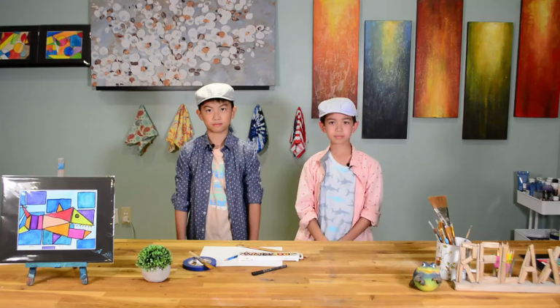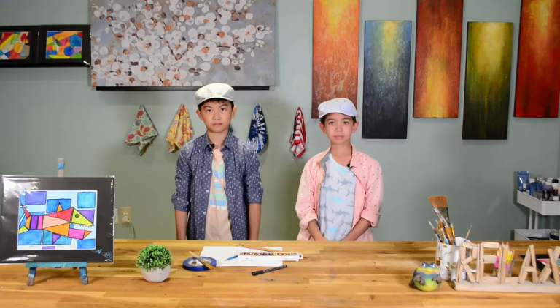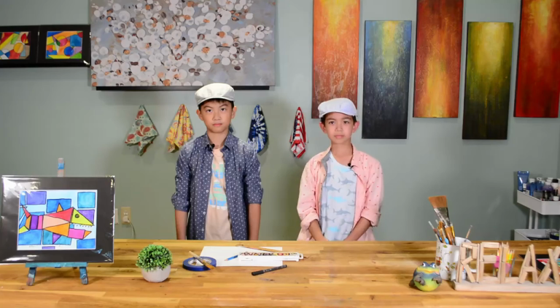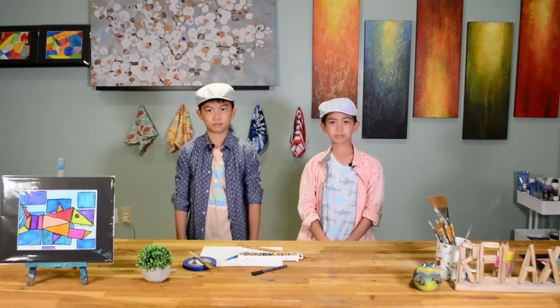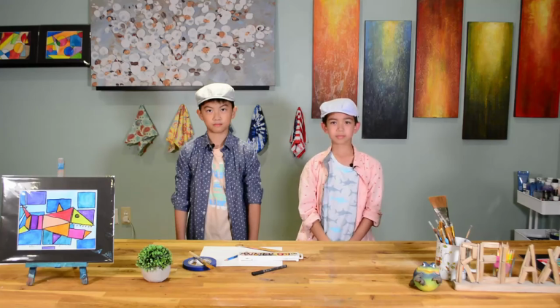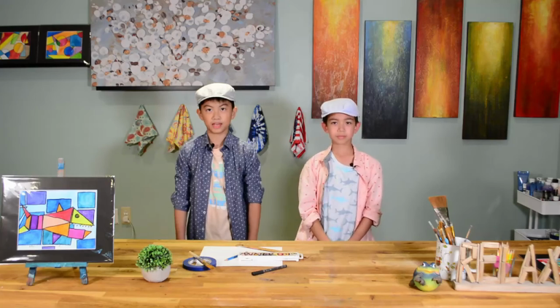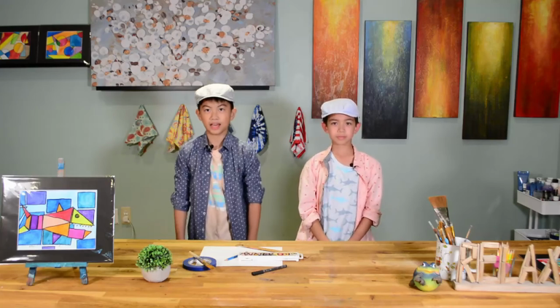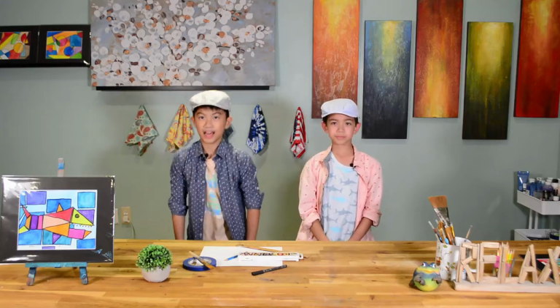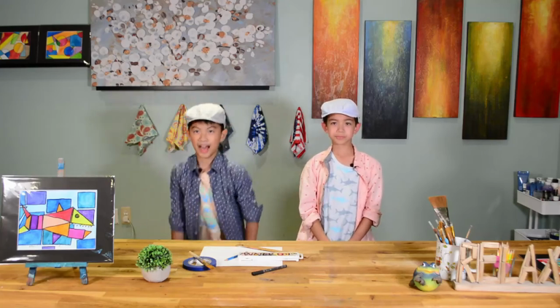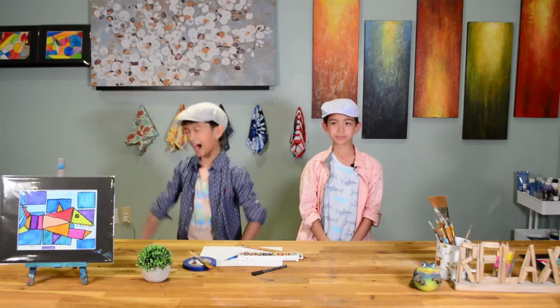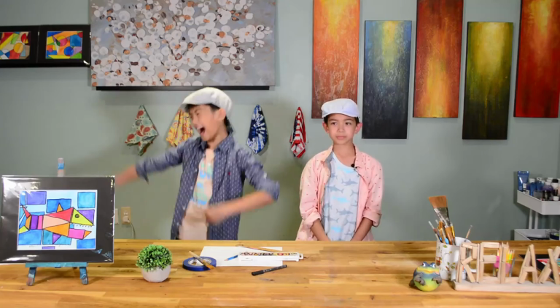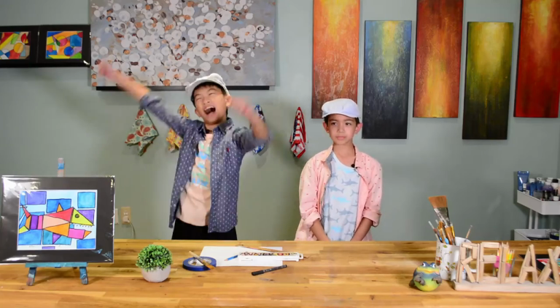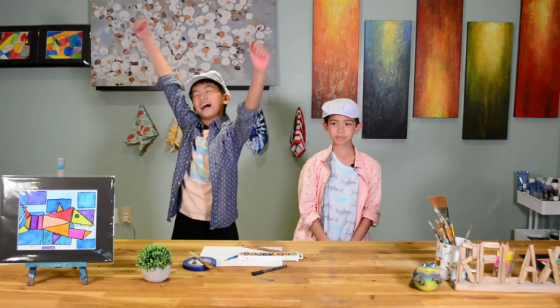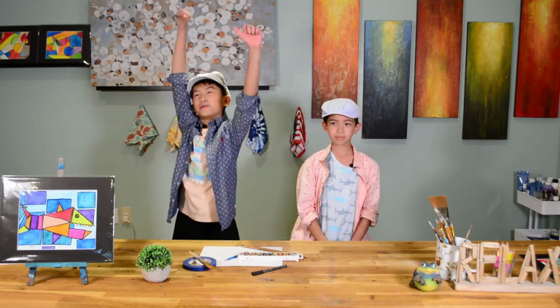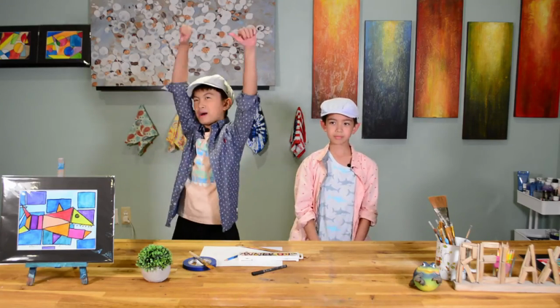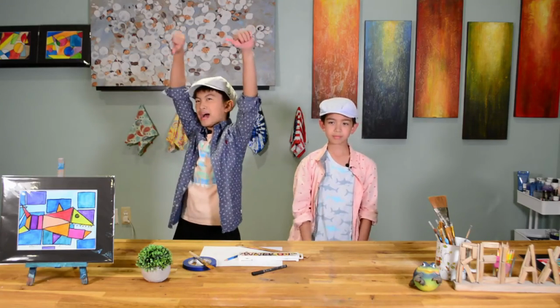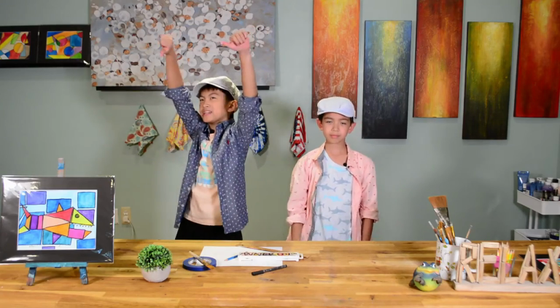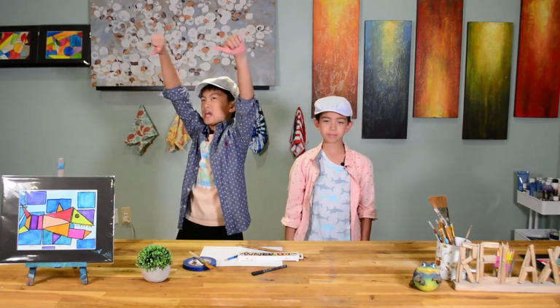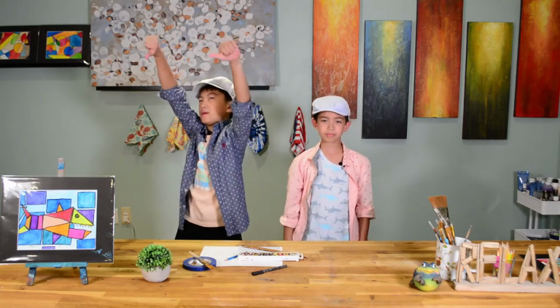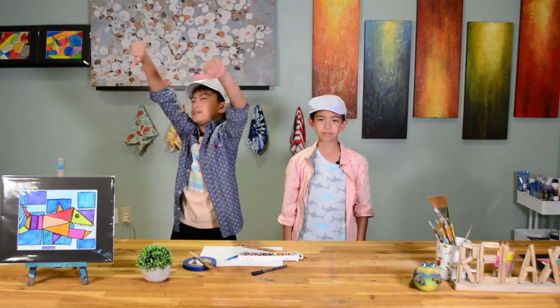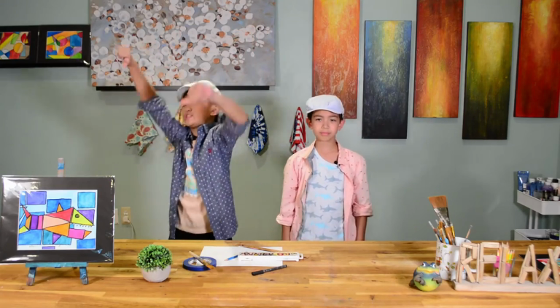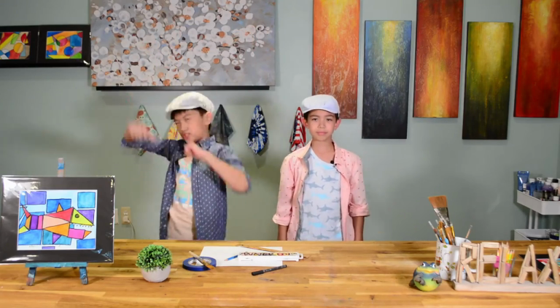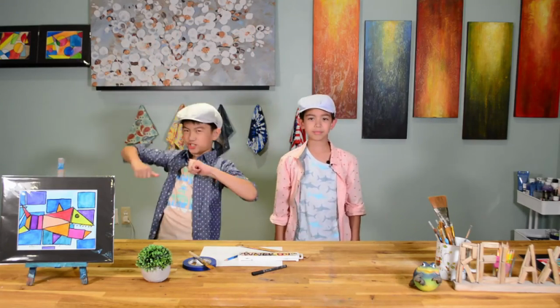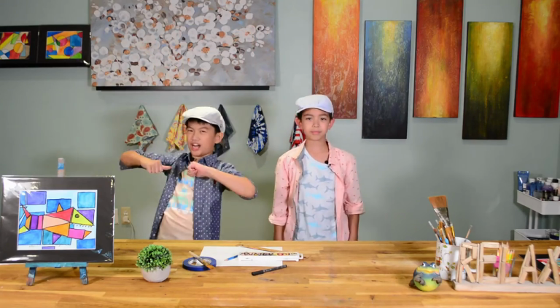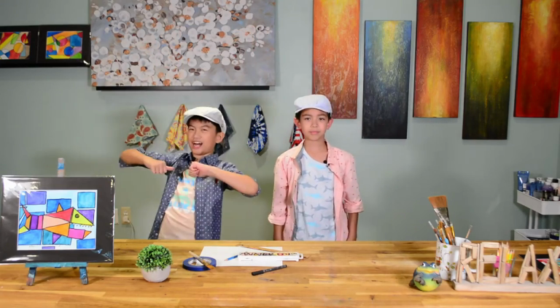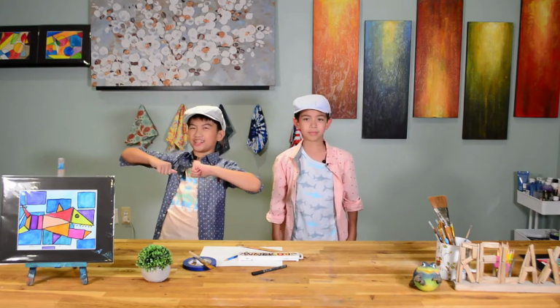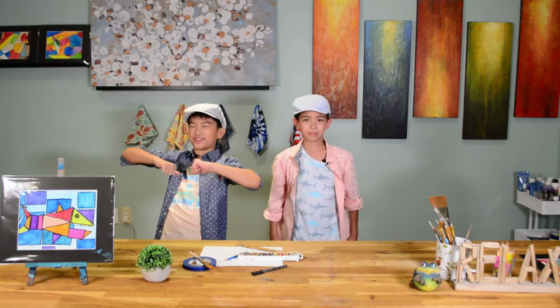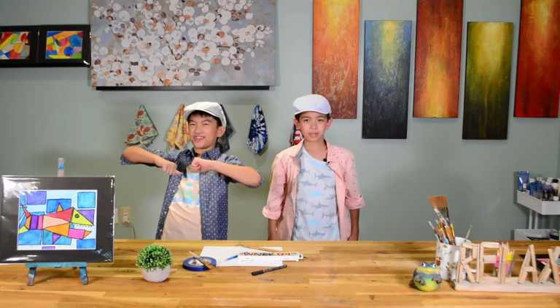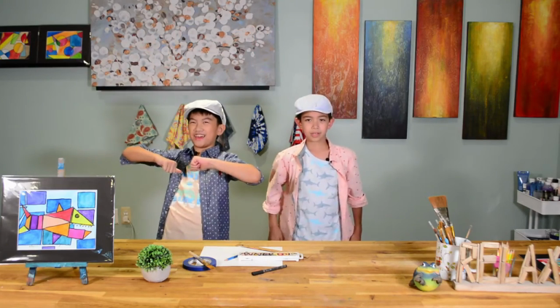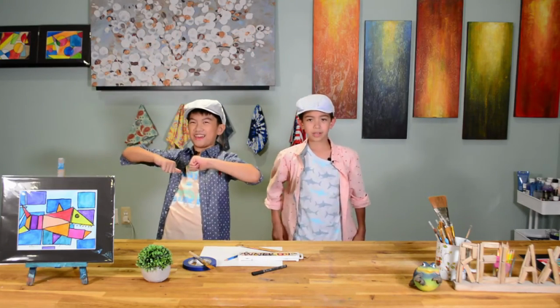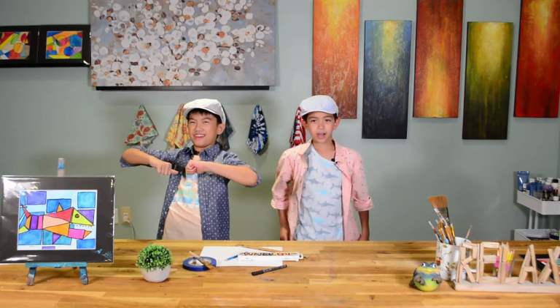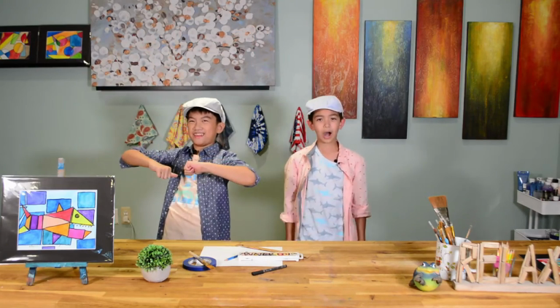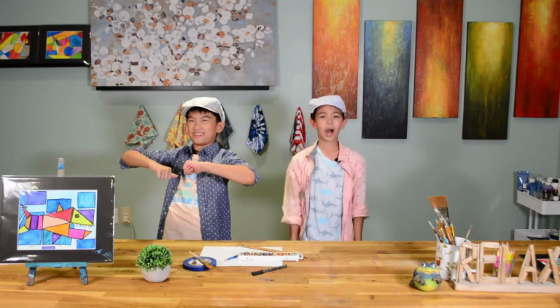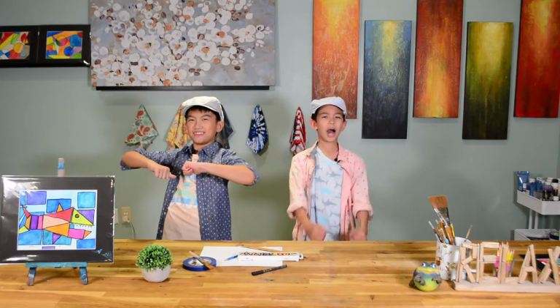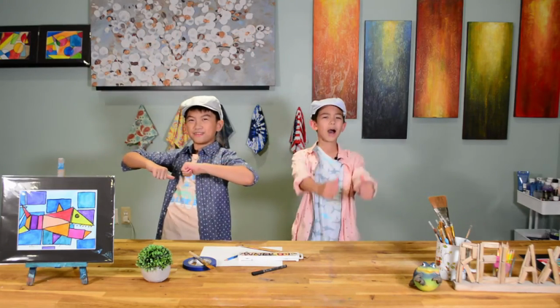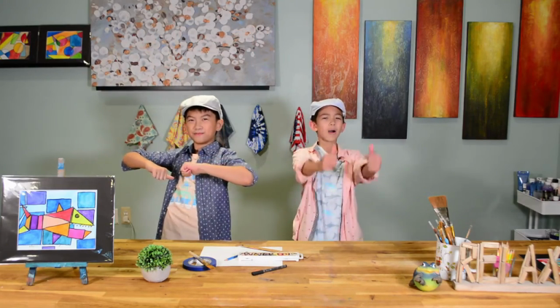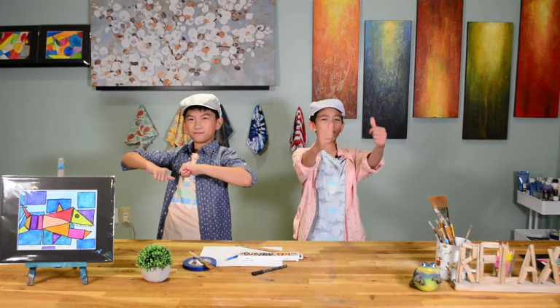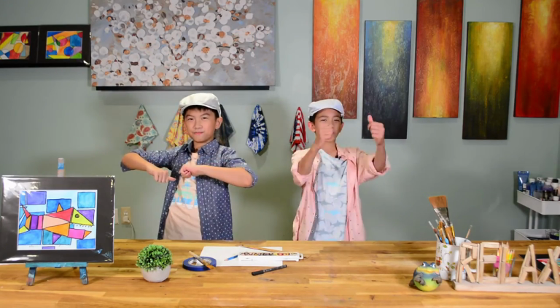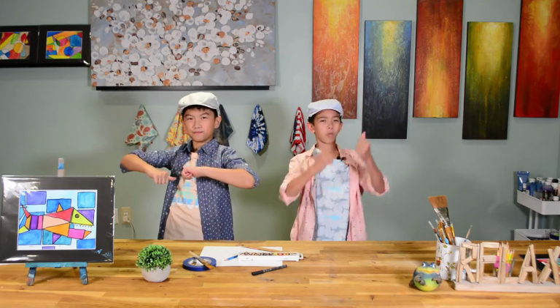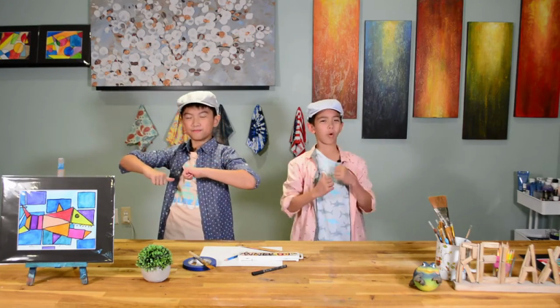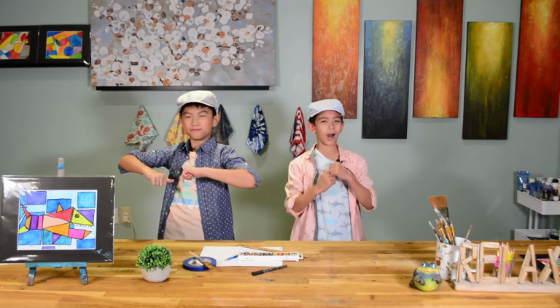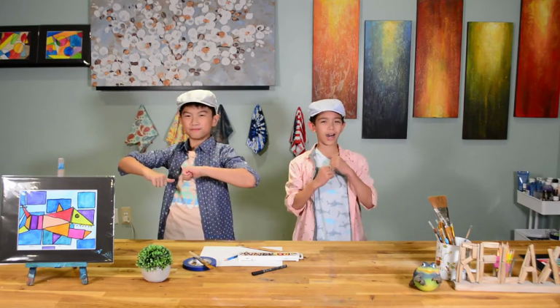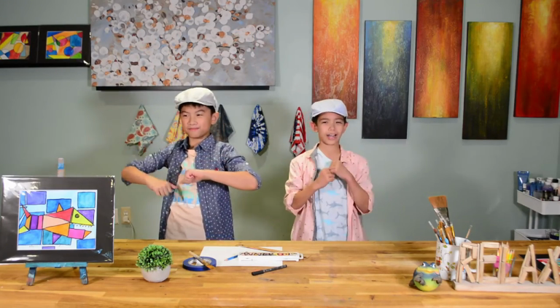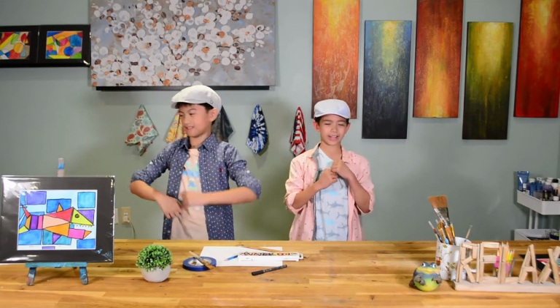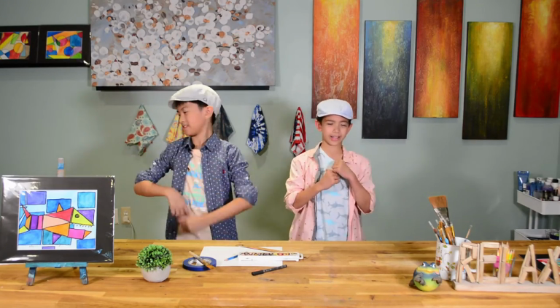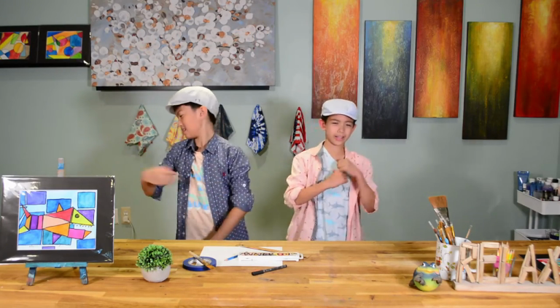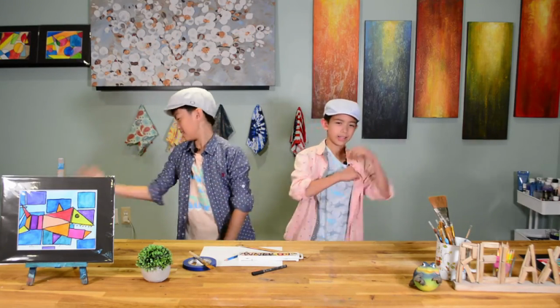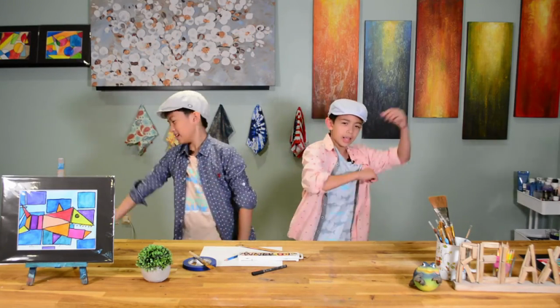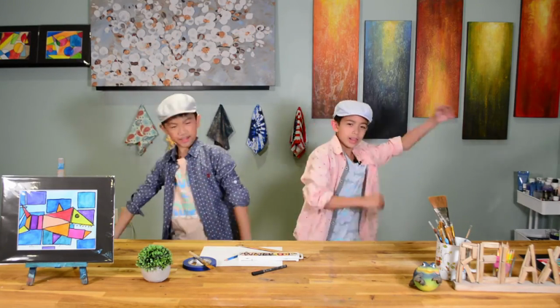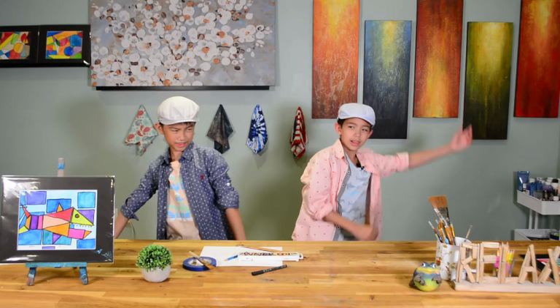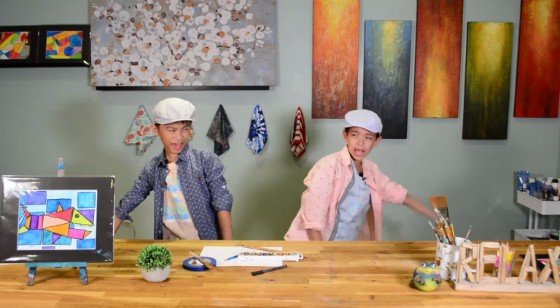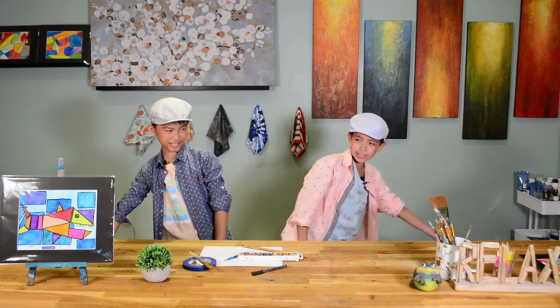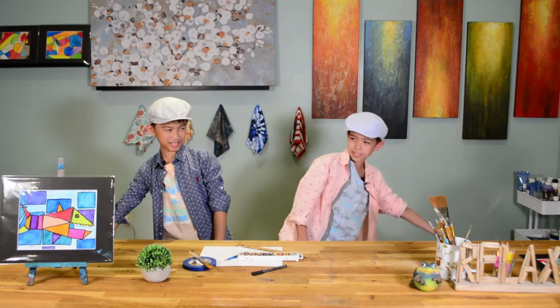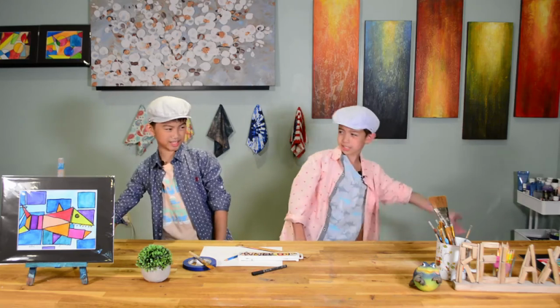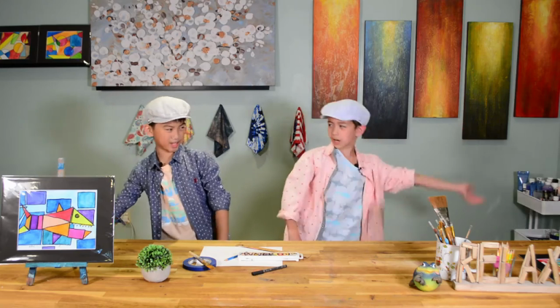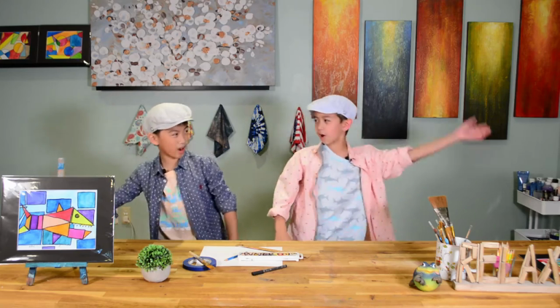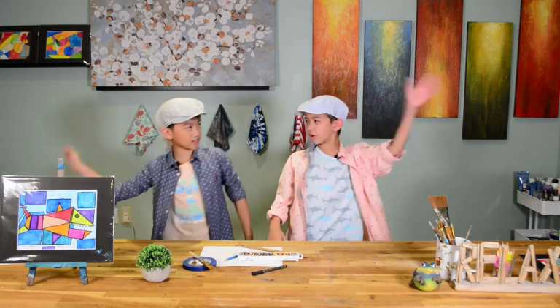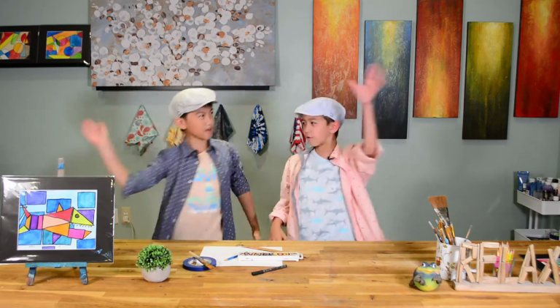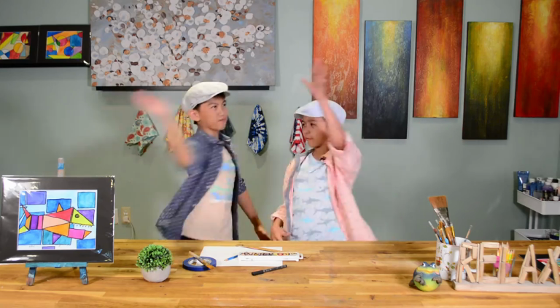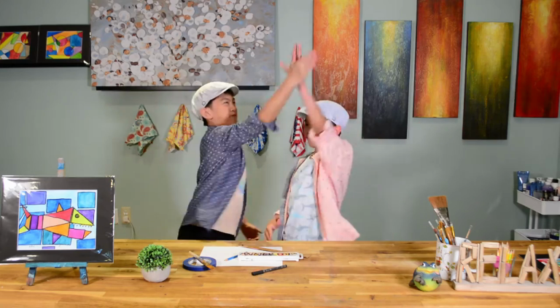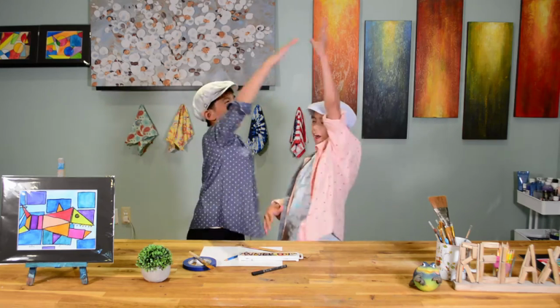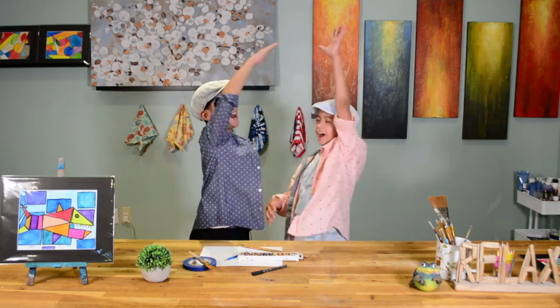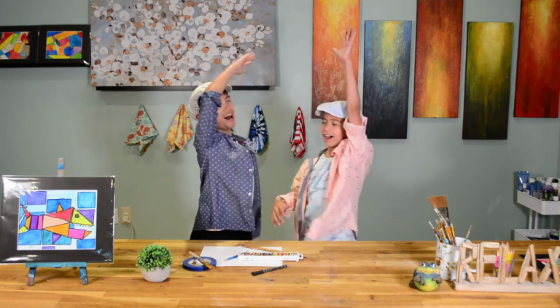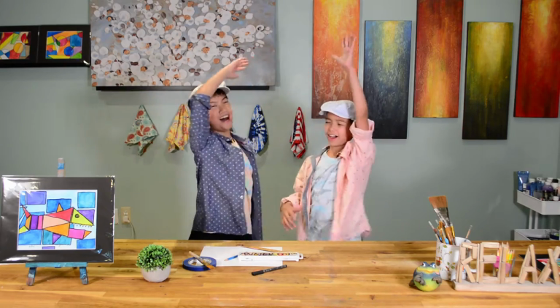Hi! My name is Jonathan. I'm Wyatt. This is Art of Fun!